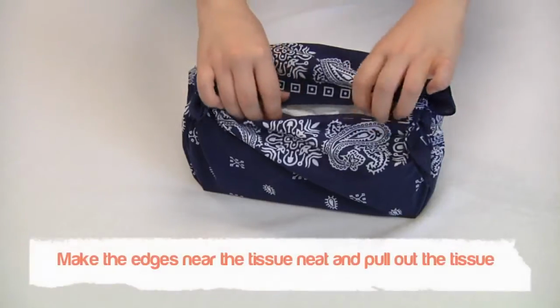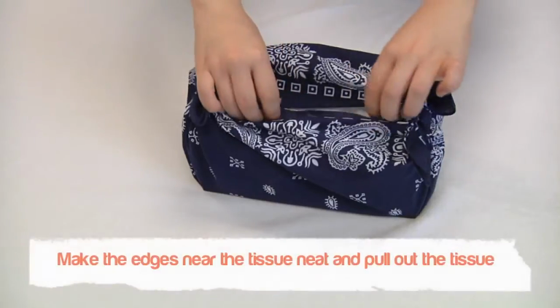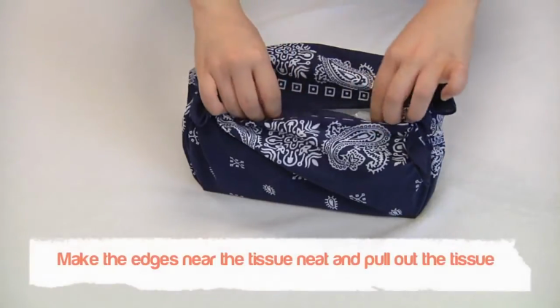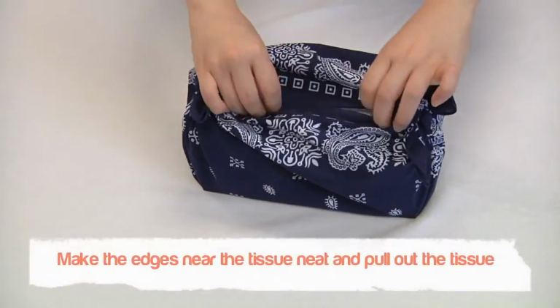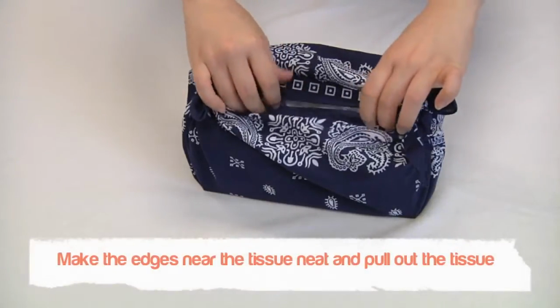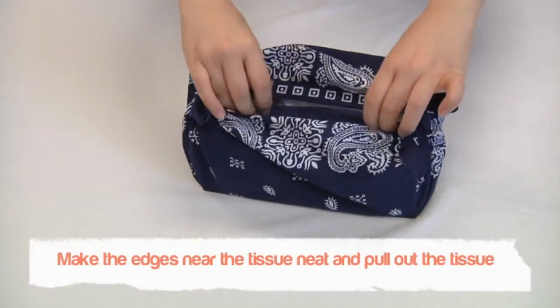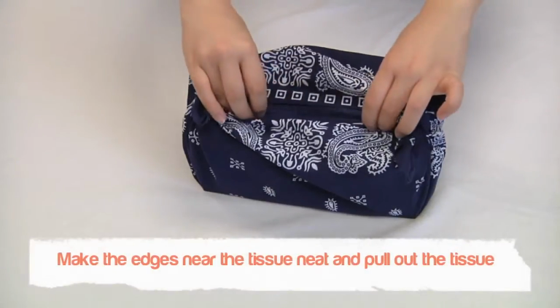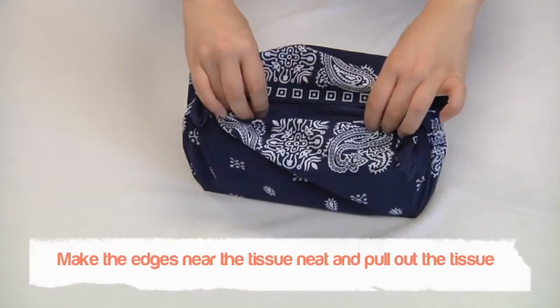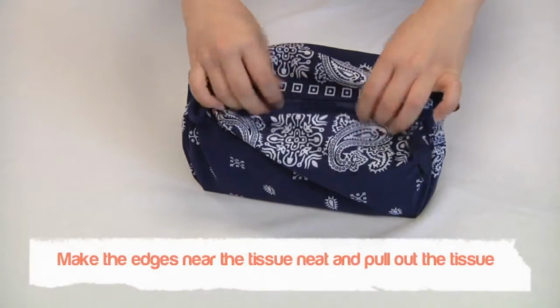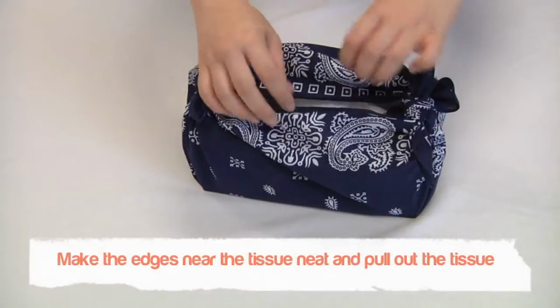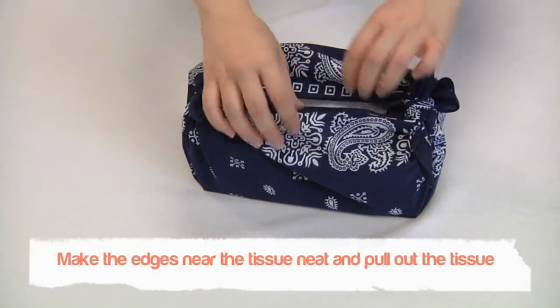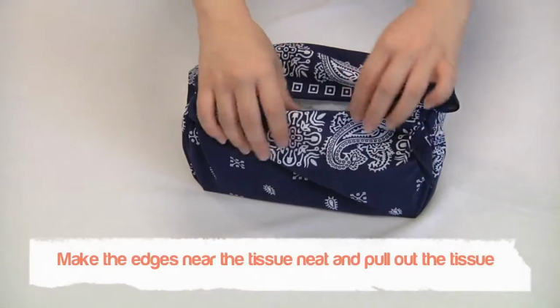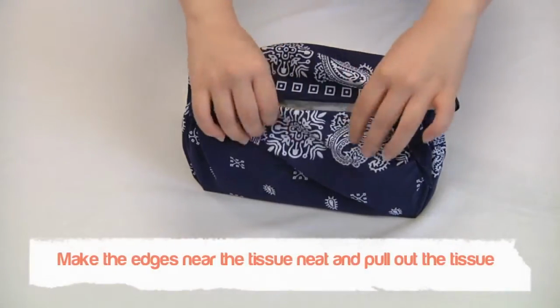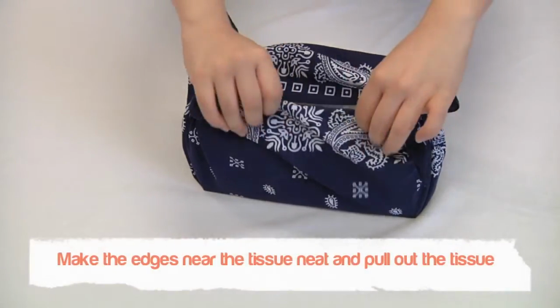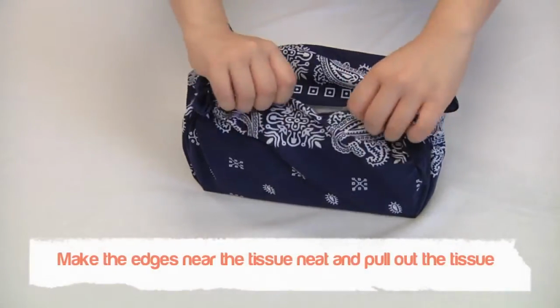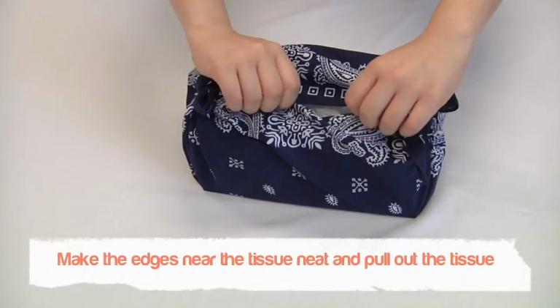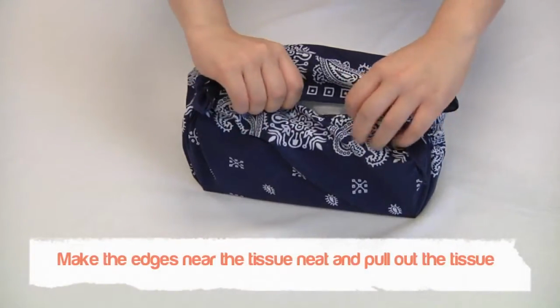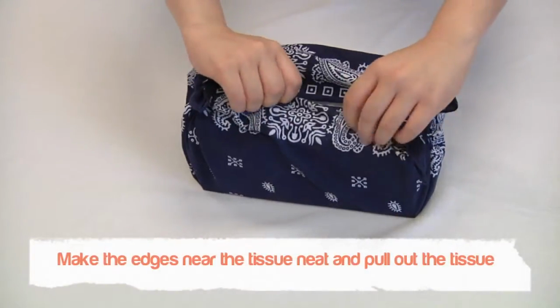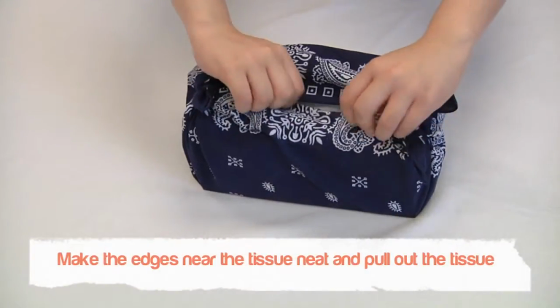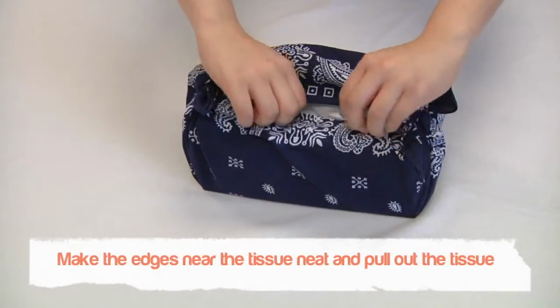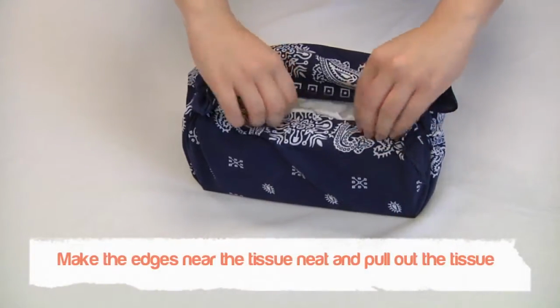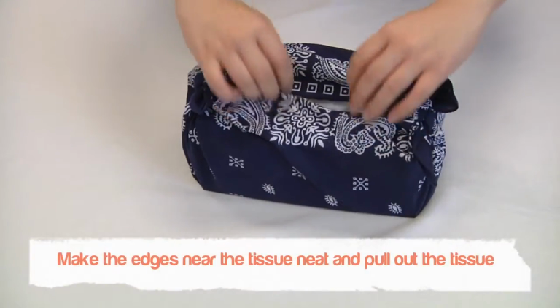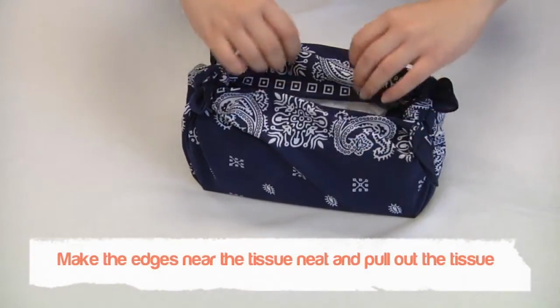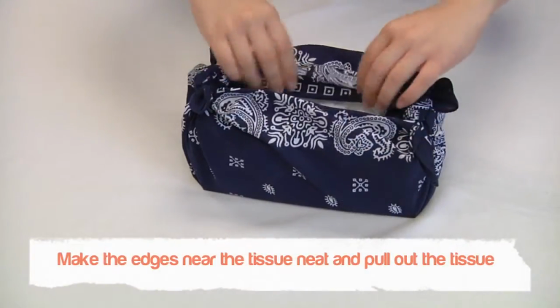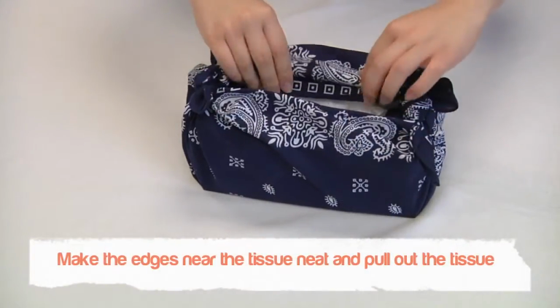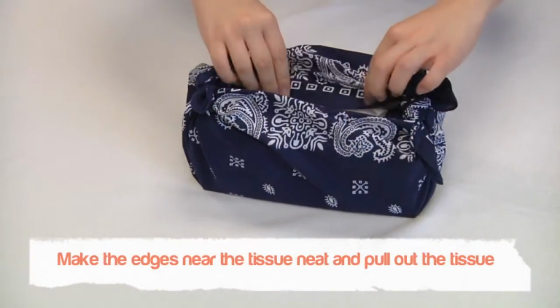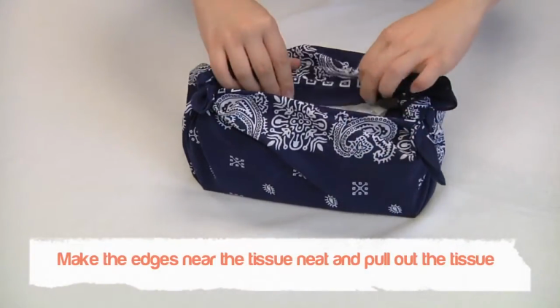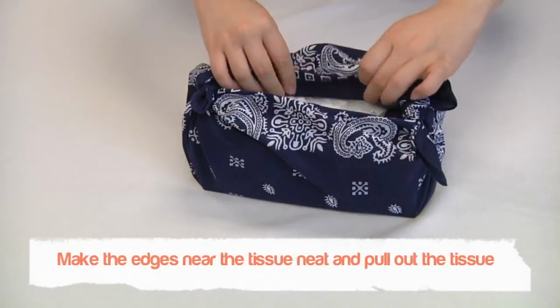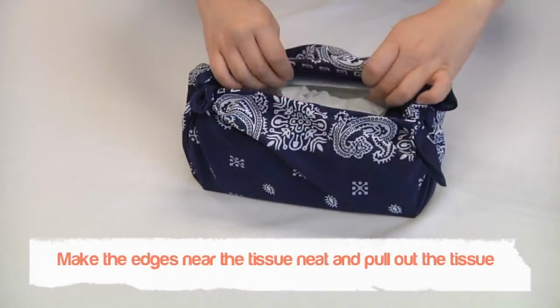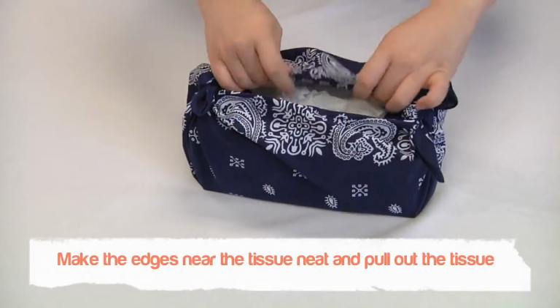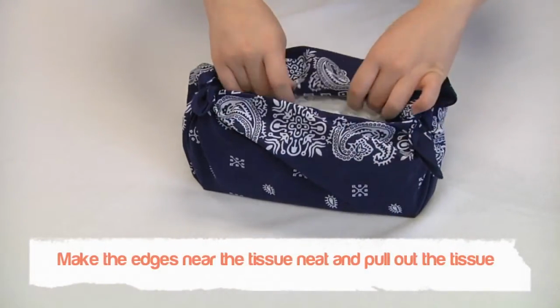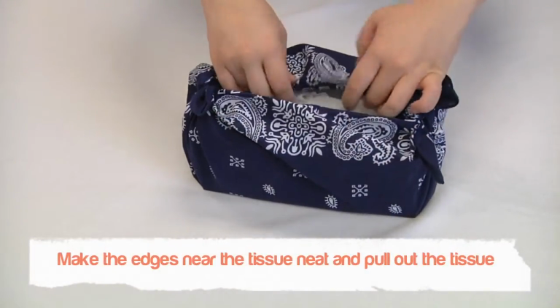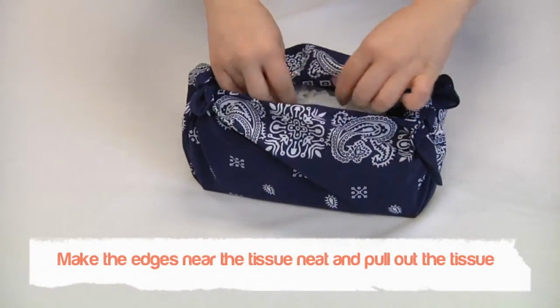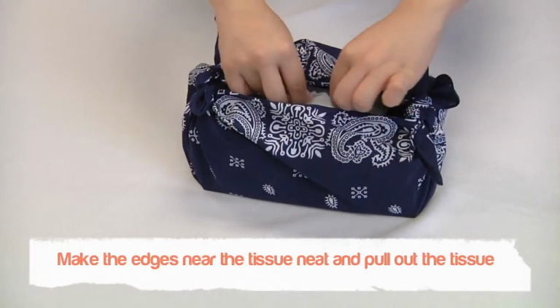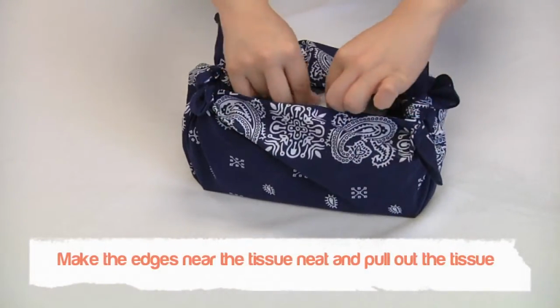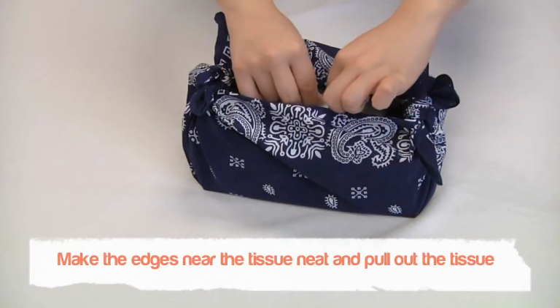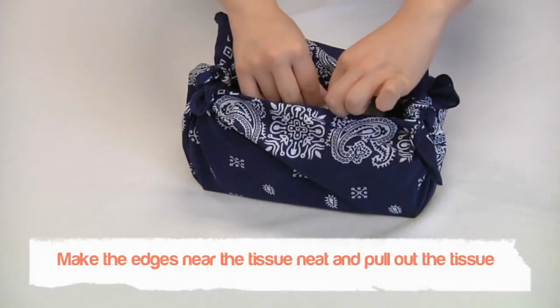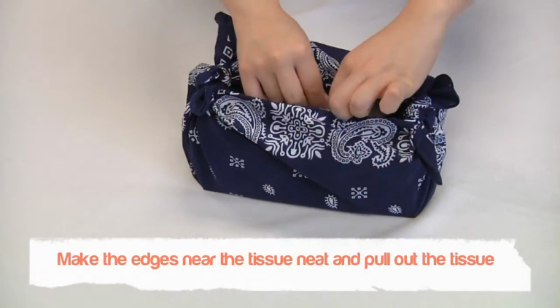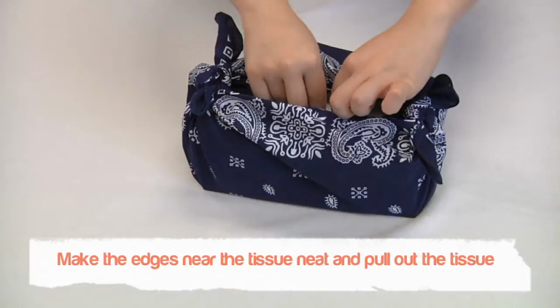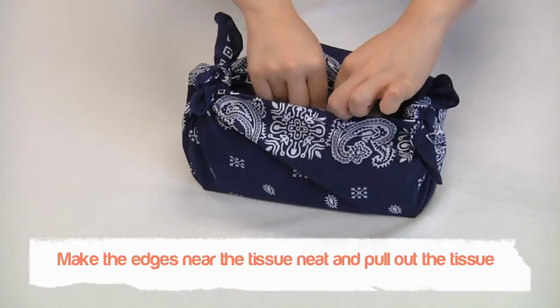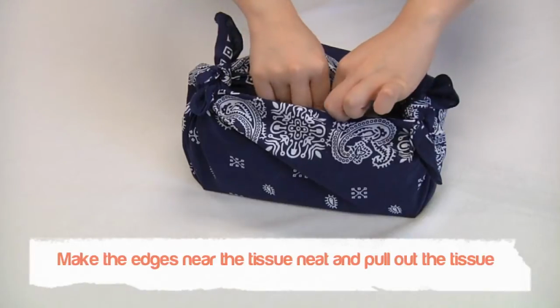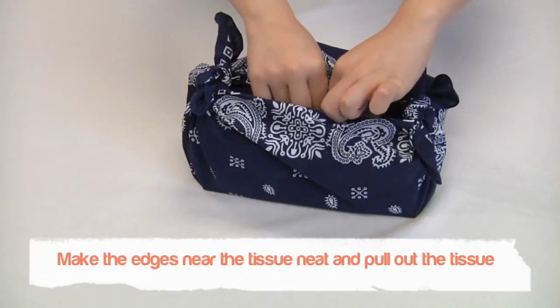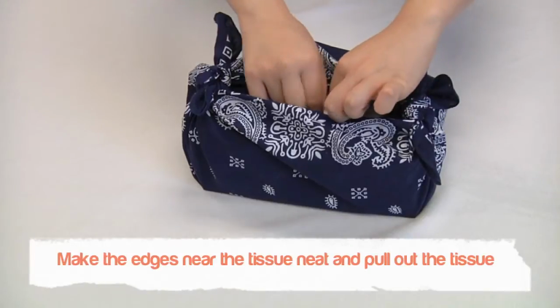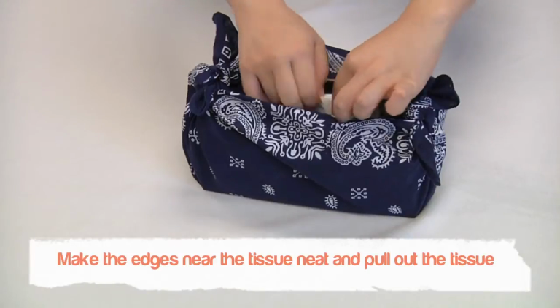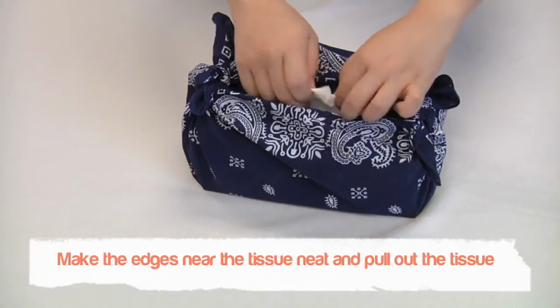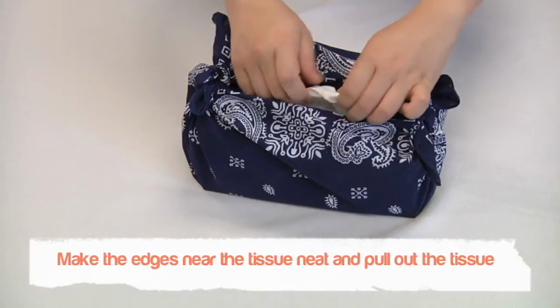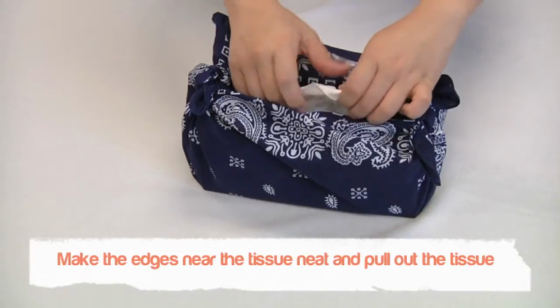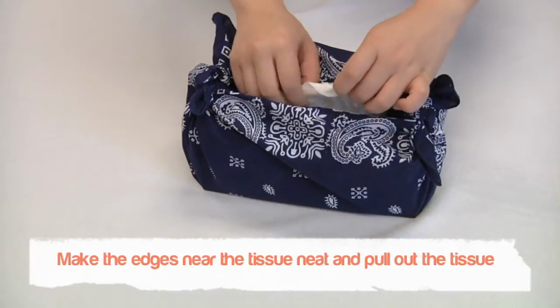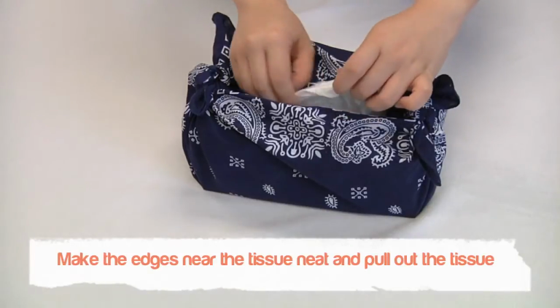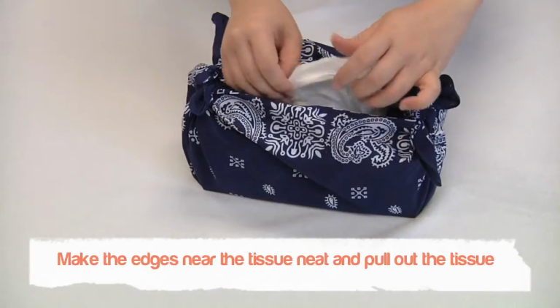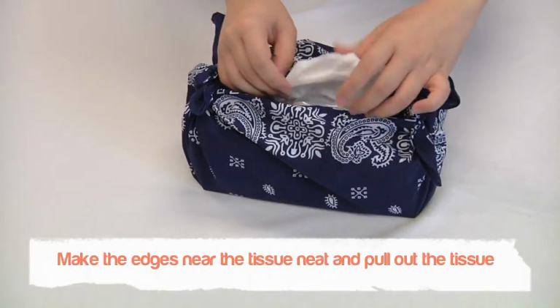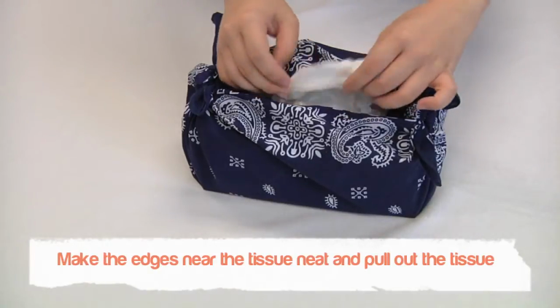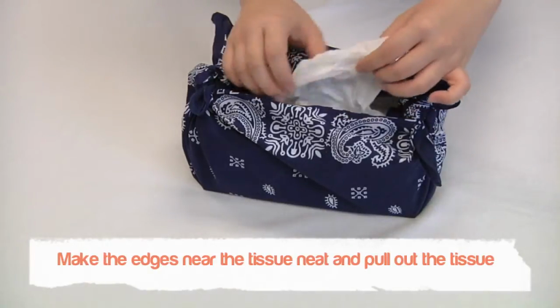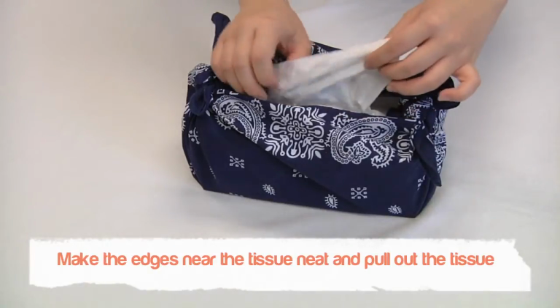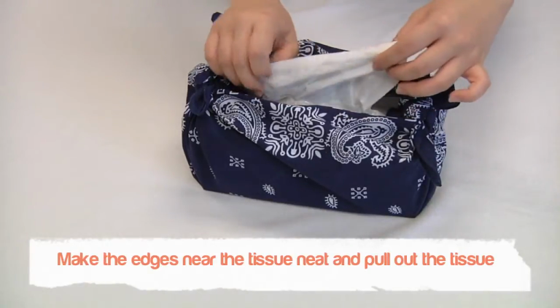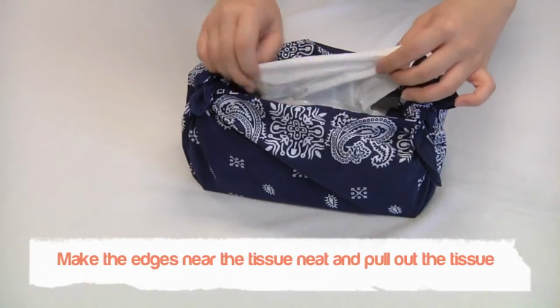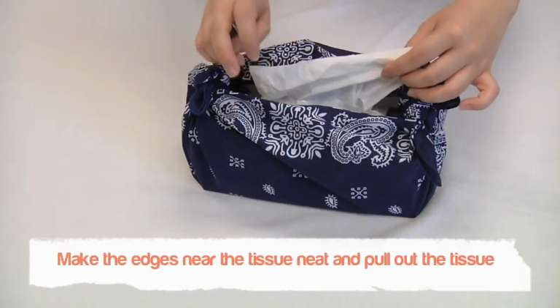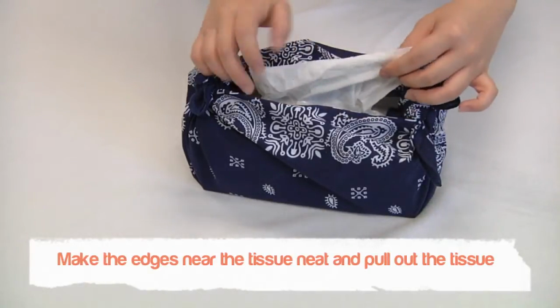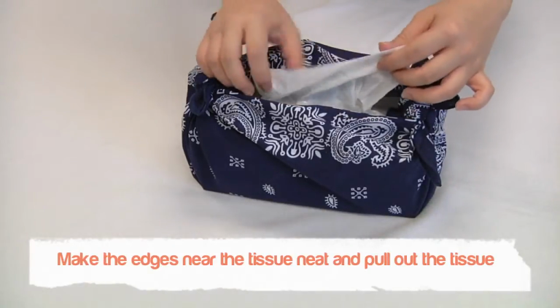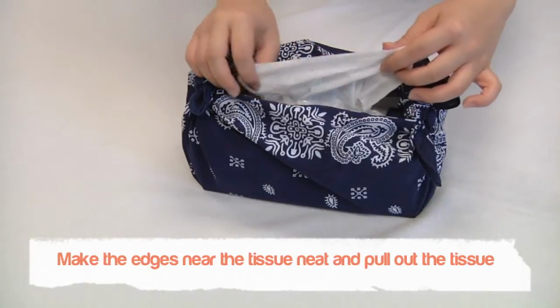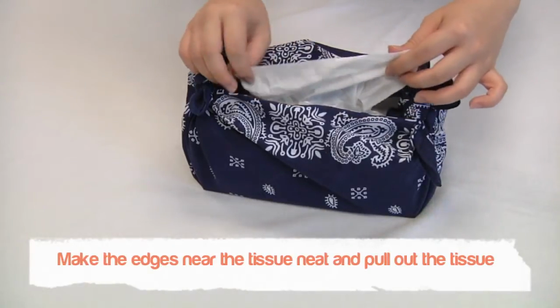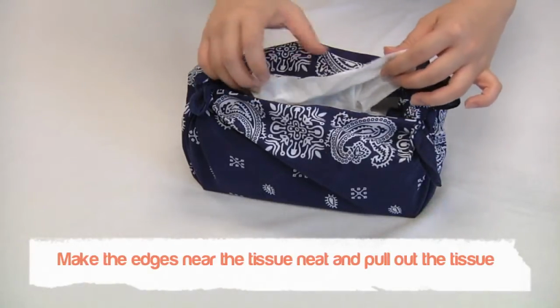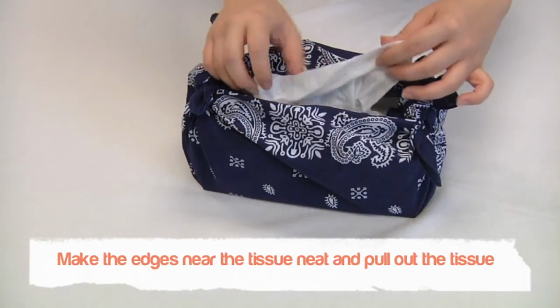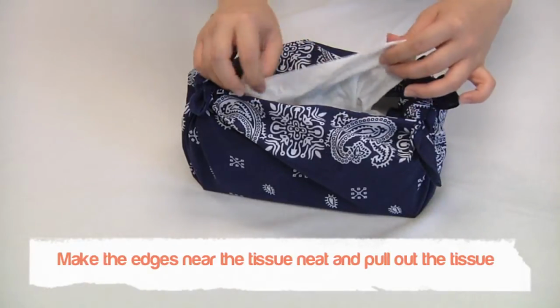And for the final step, make the edges near the actual tissue neat and pull out the tissue. And you're all done.